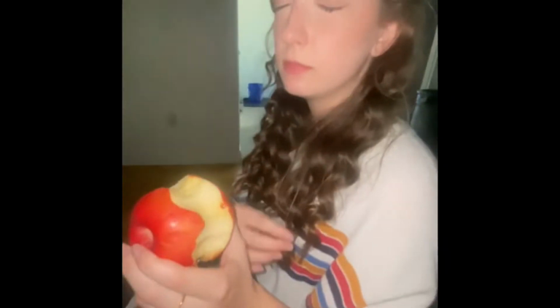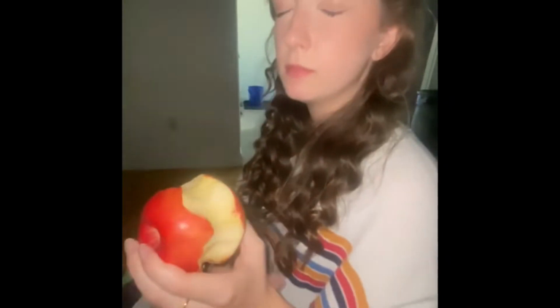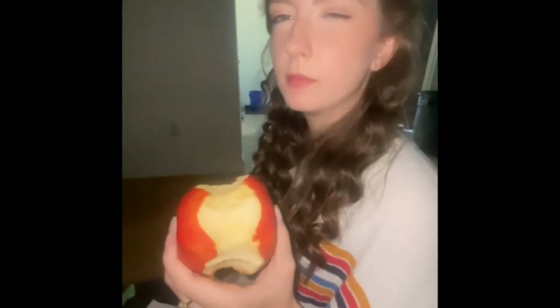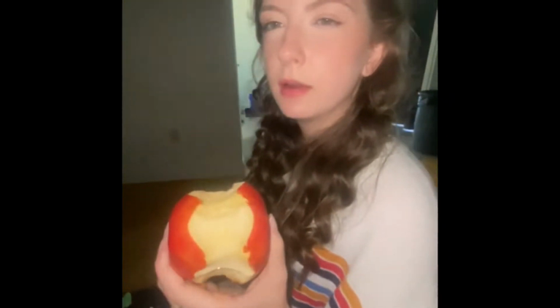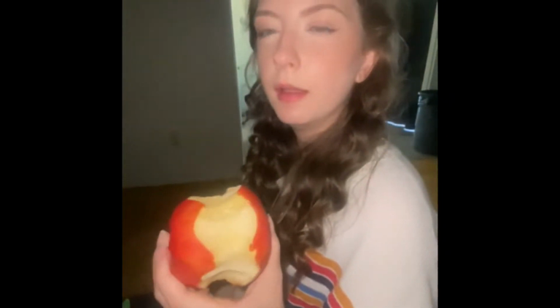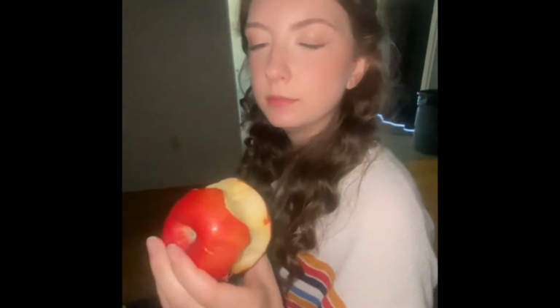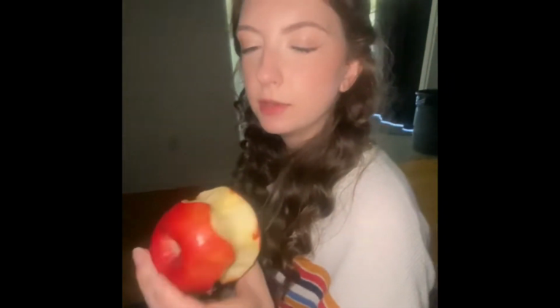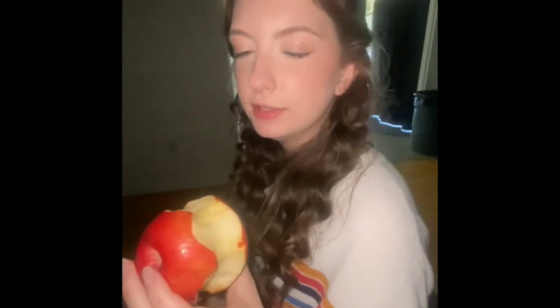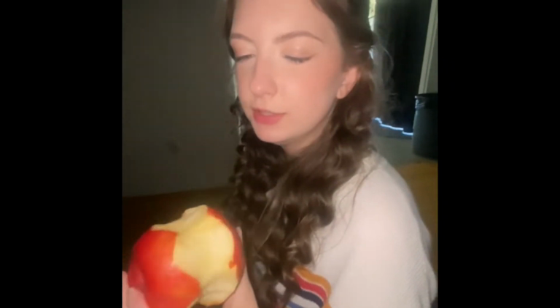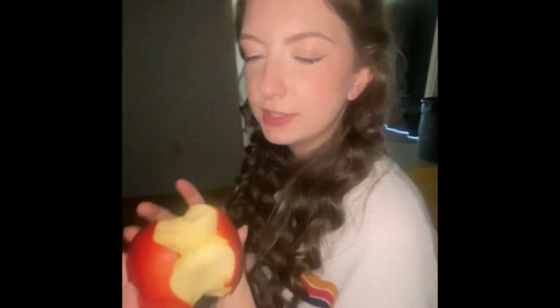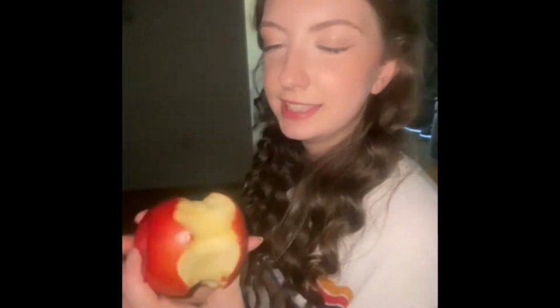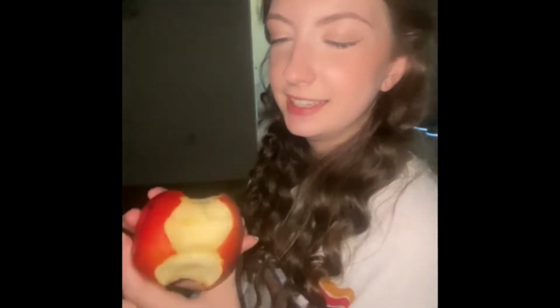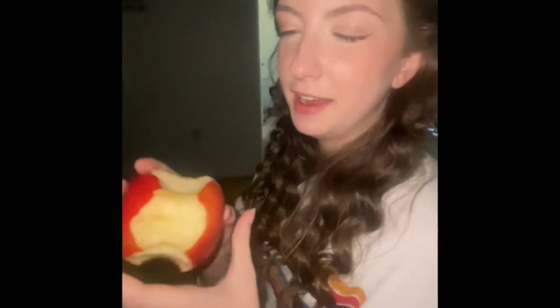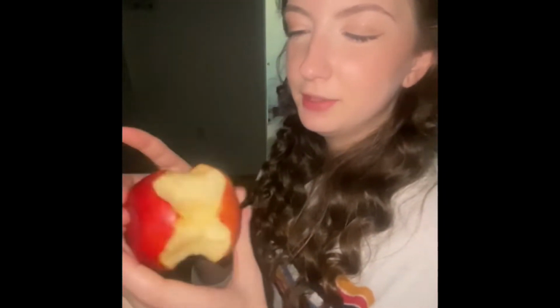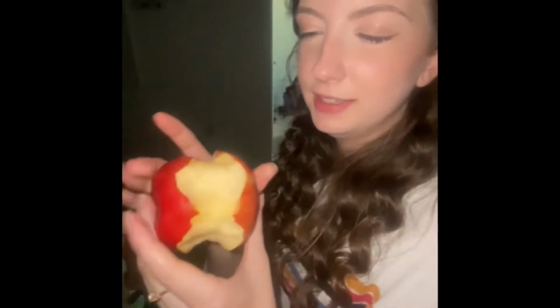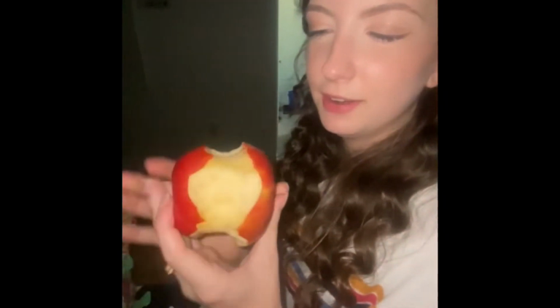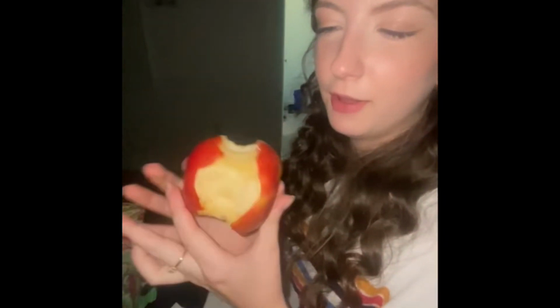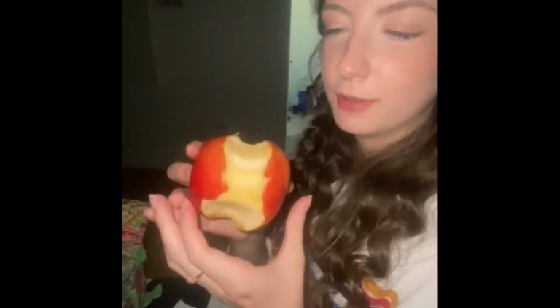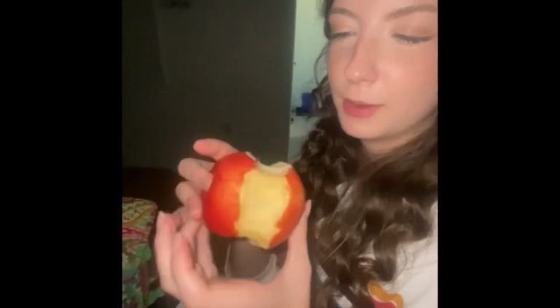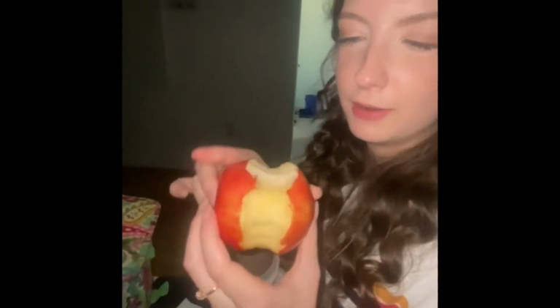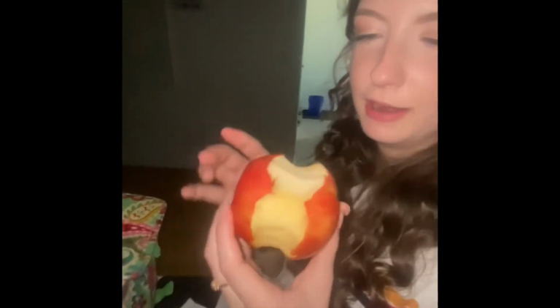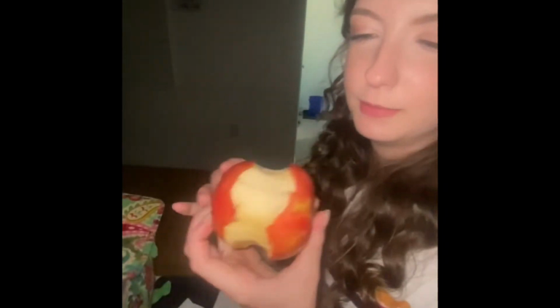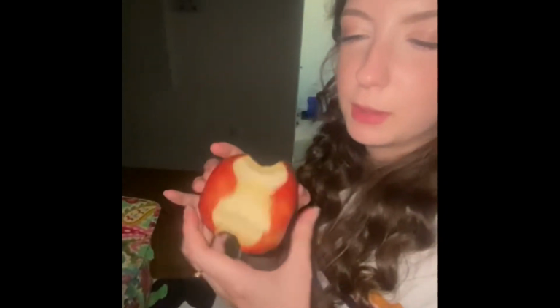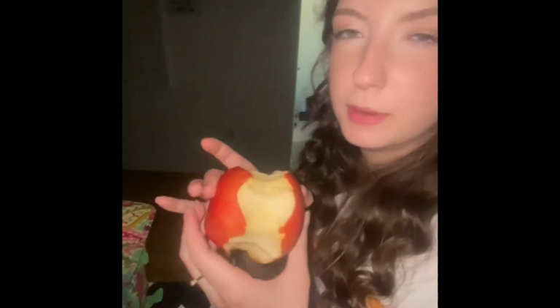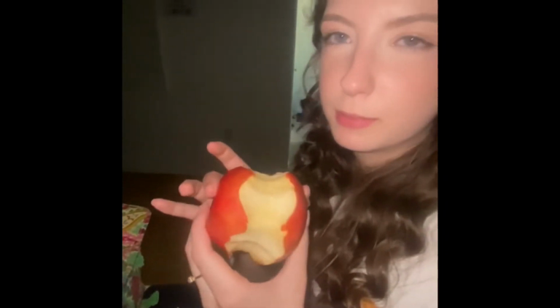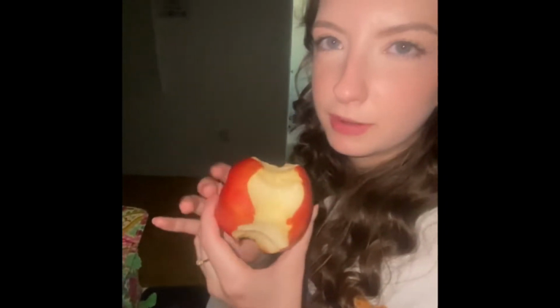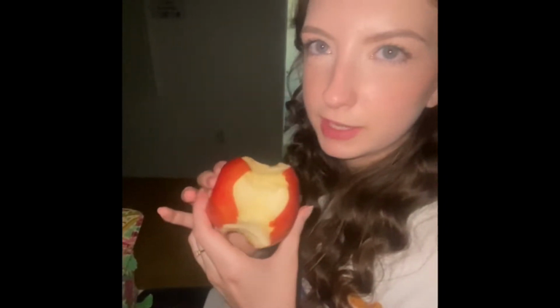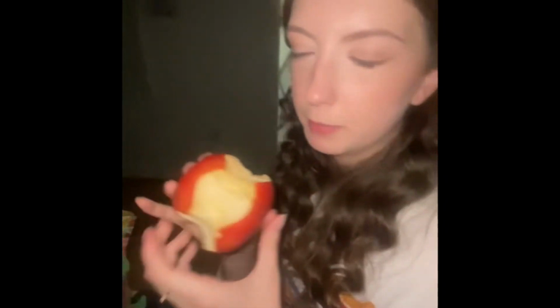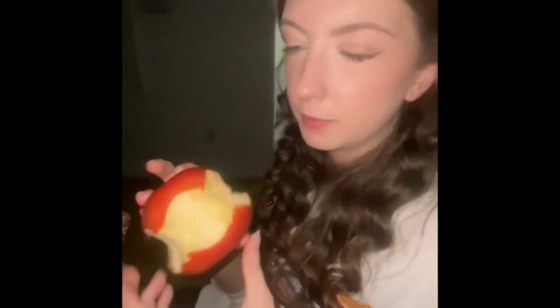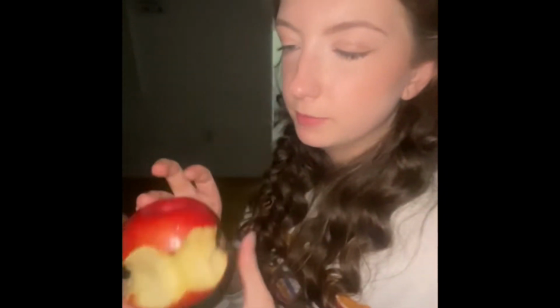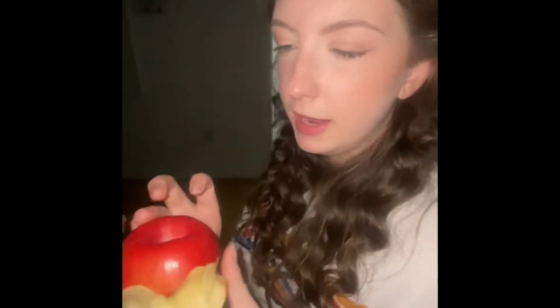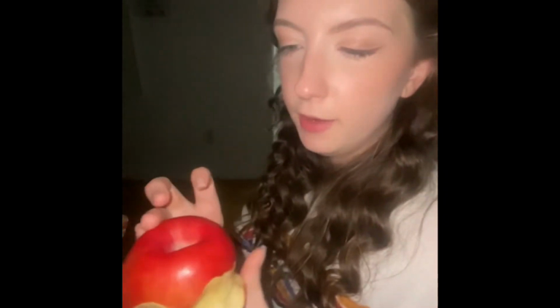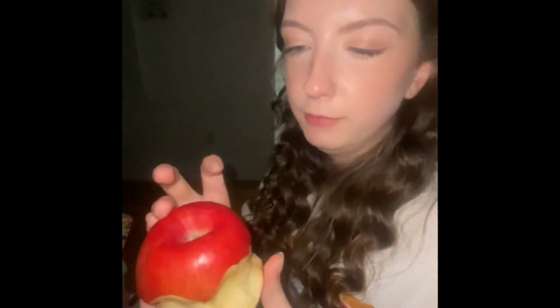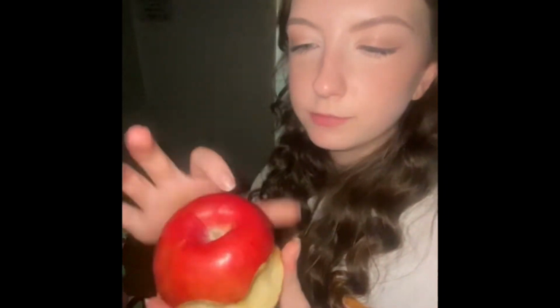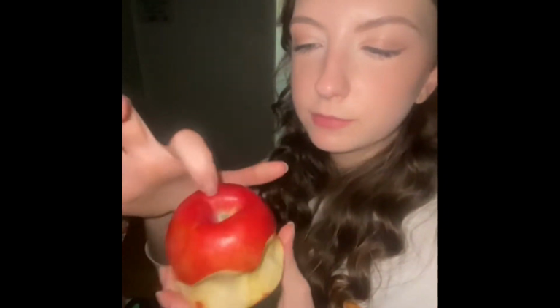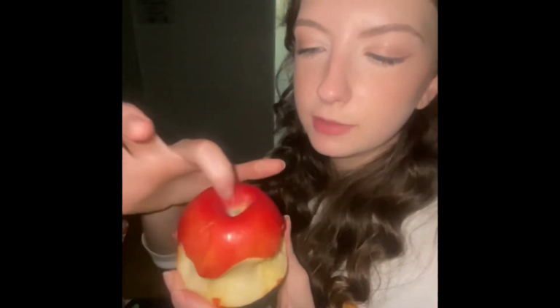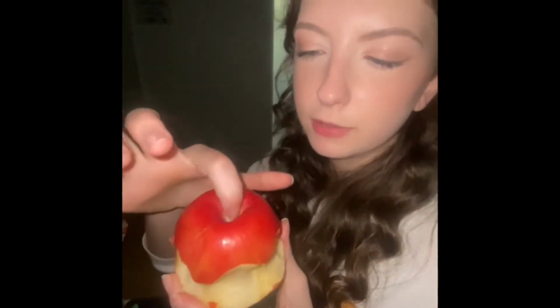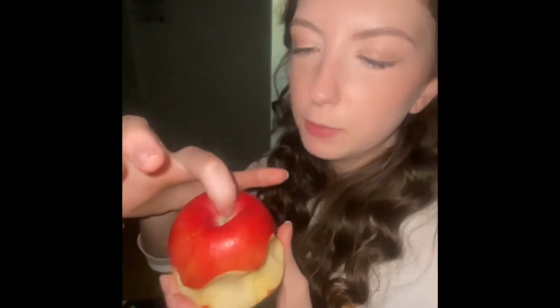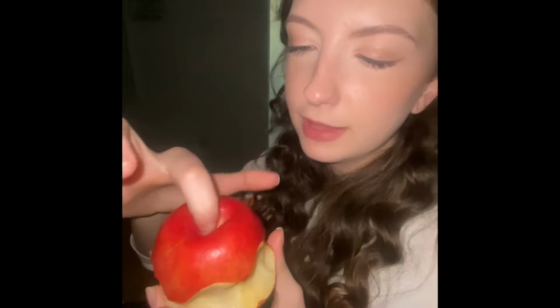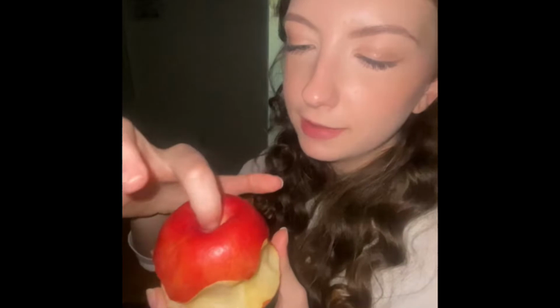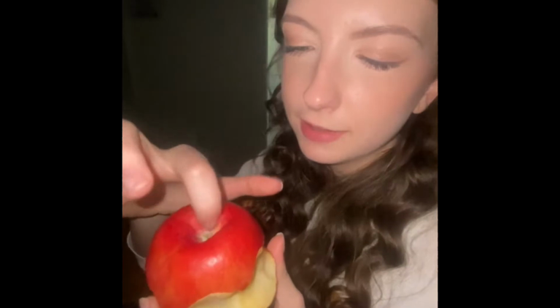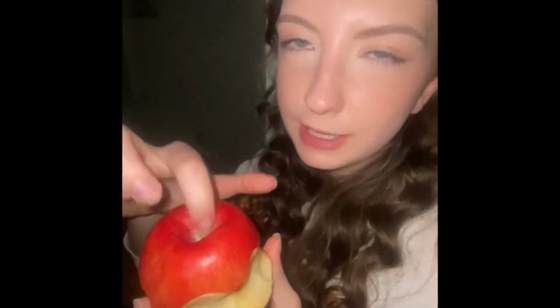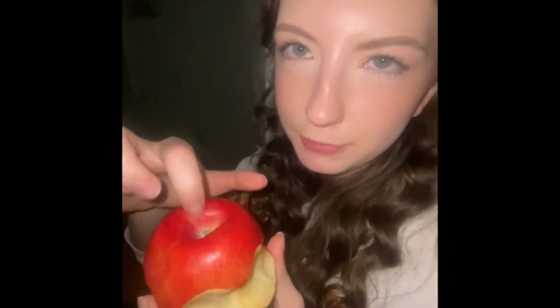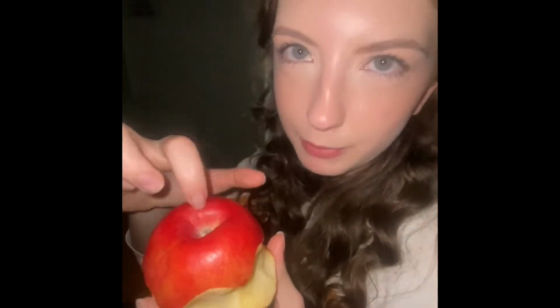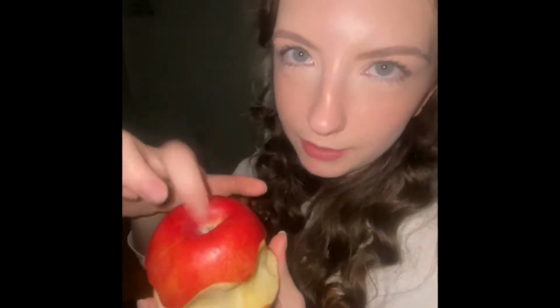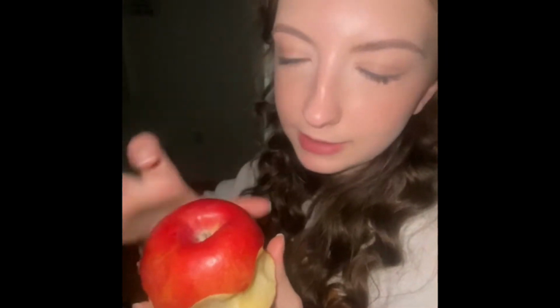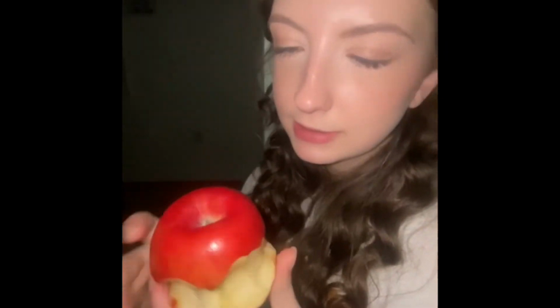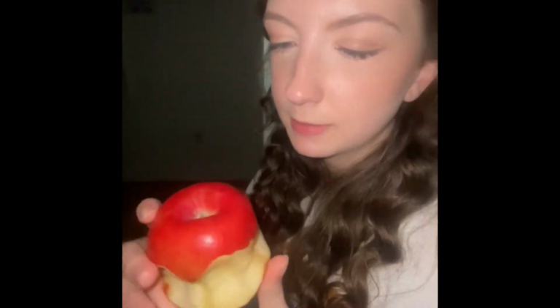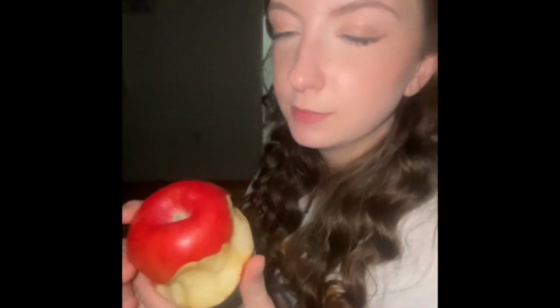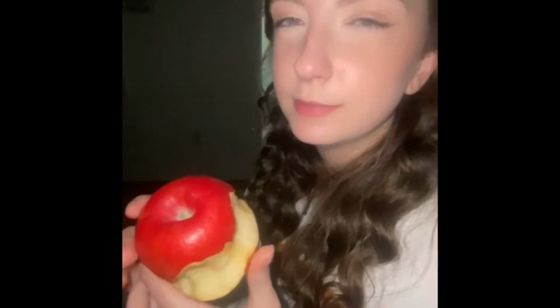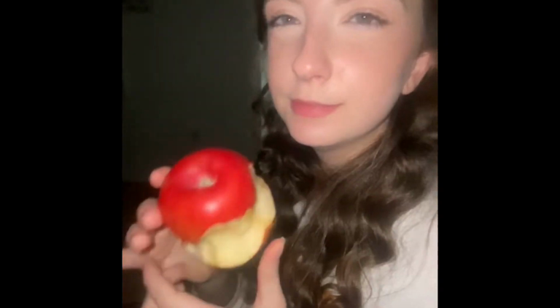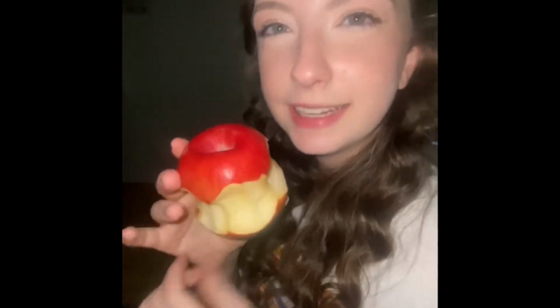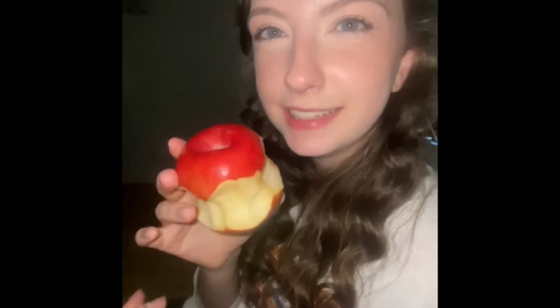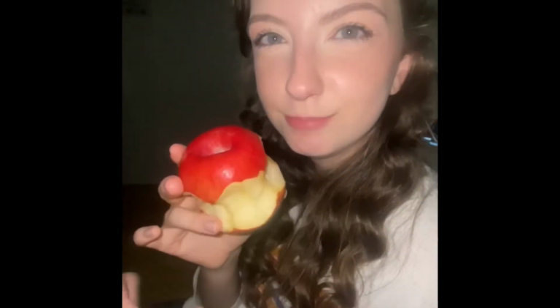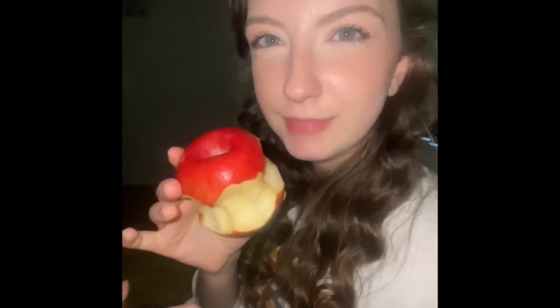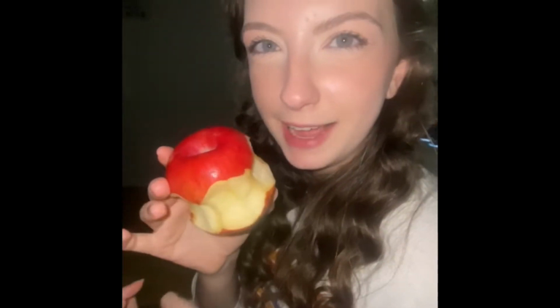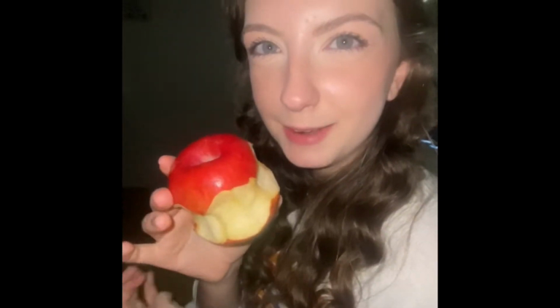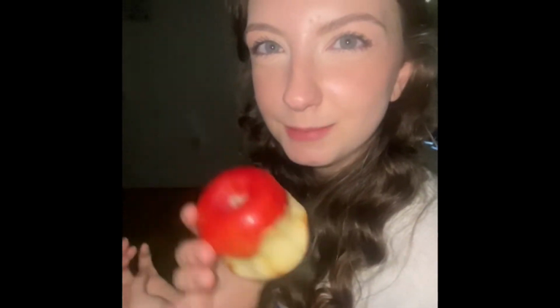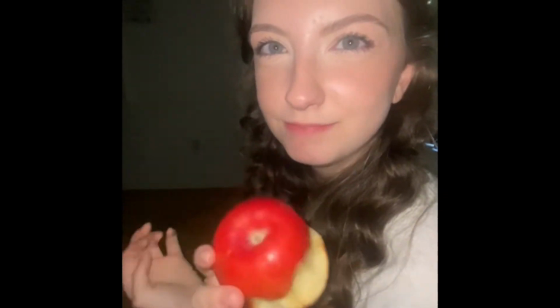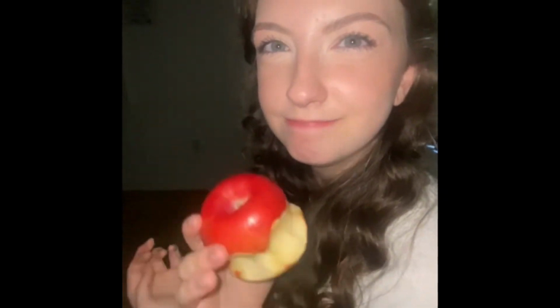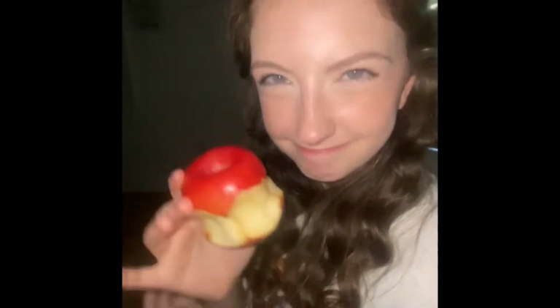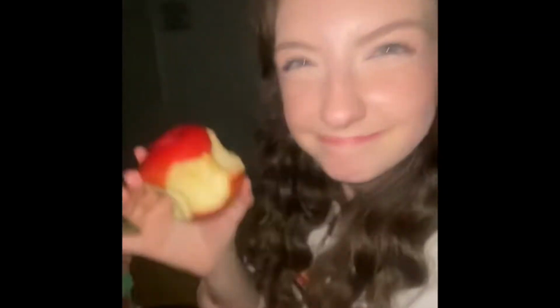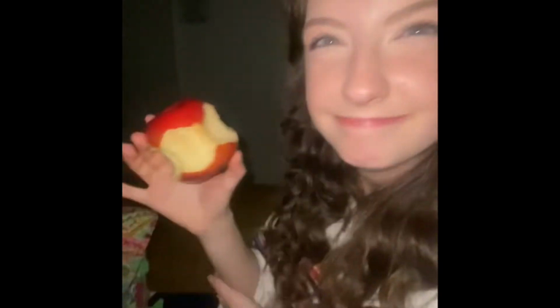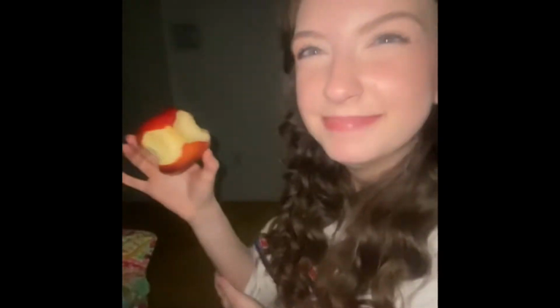Now, as you can see, I eat all the way around the middle part of the apple. Now, I'll go where that little leafy part is and eat that.